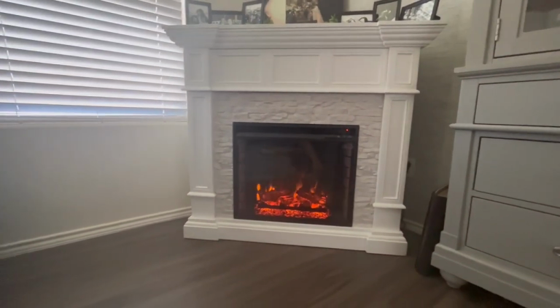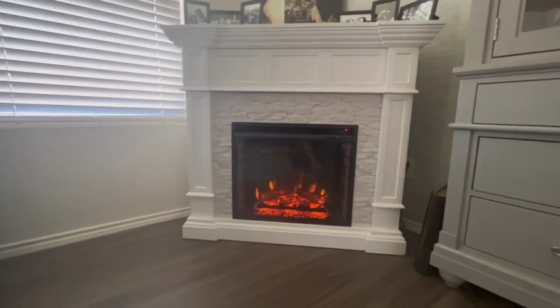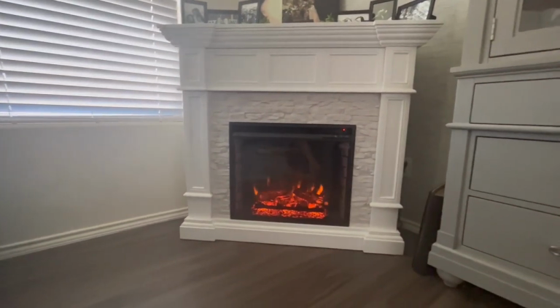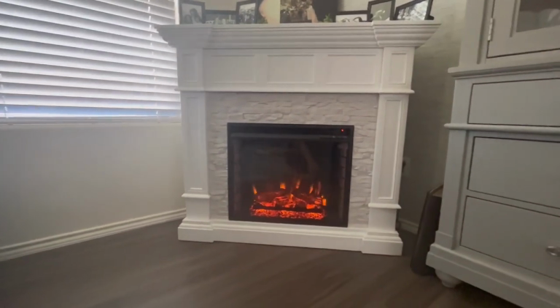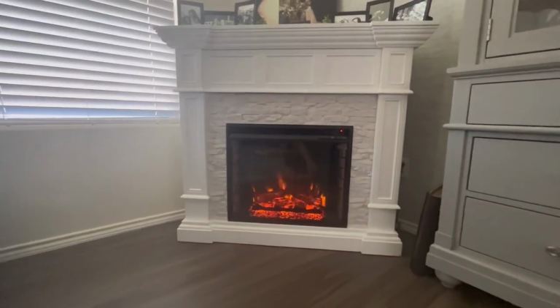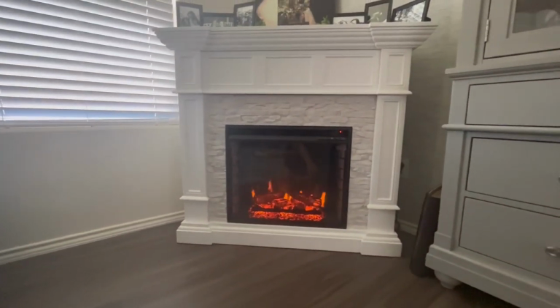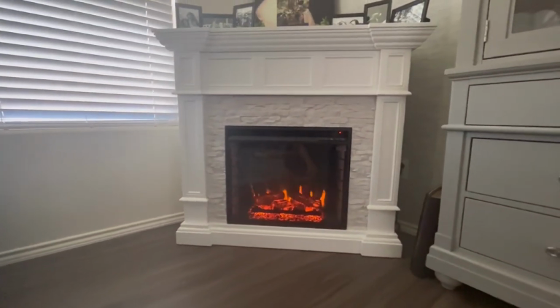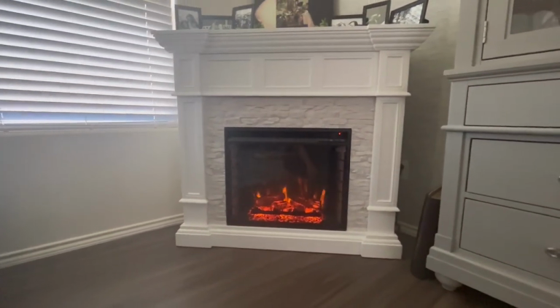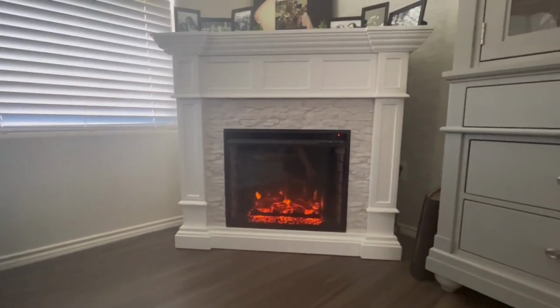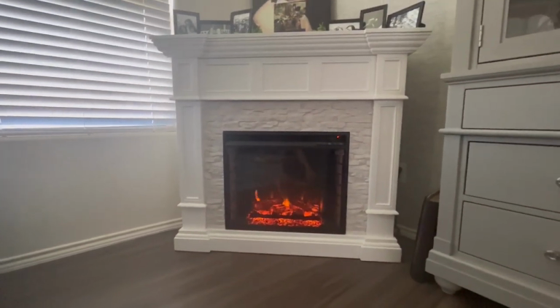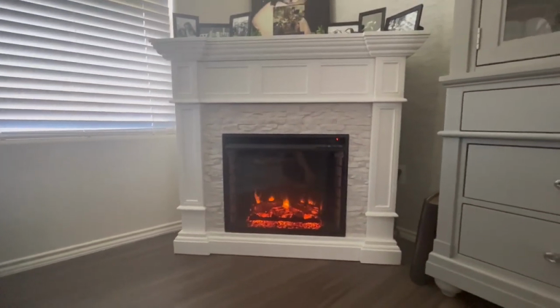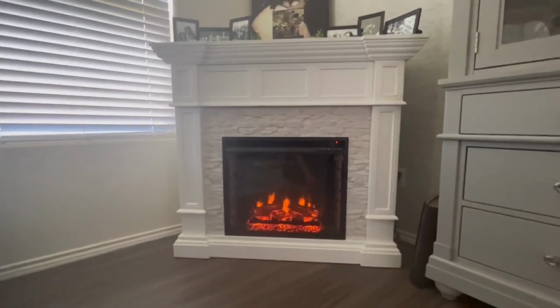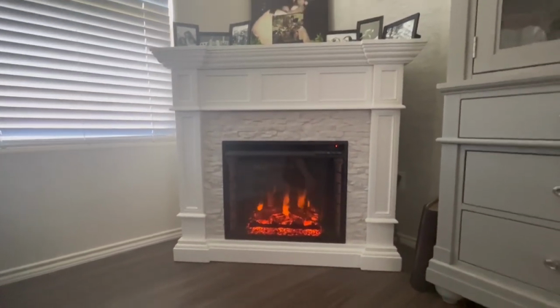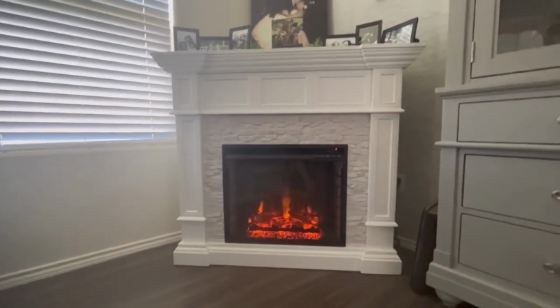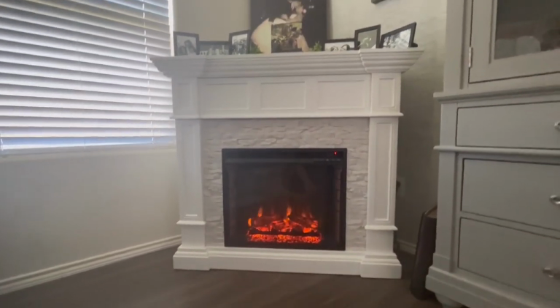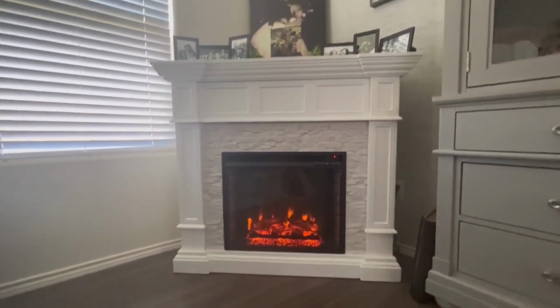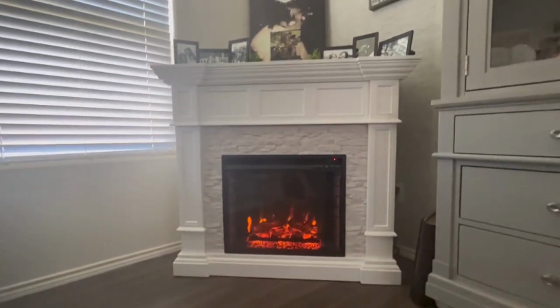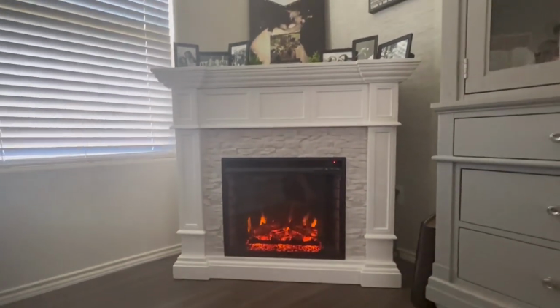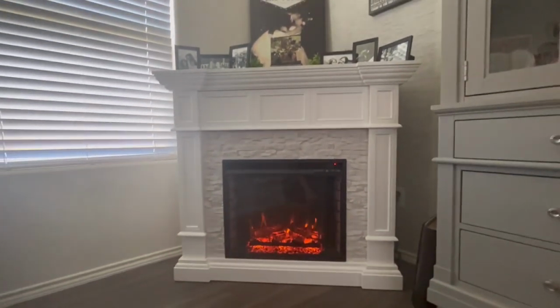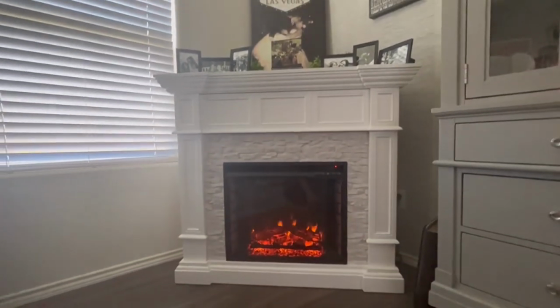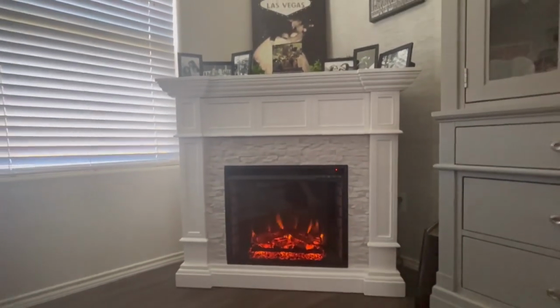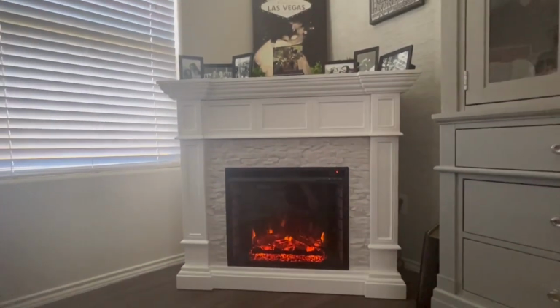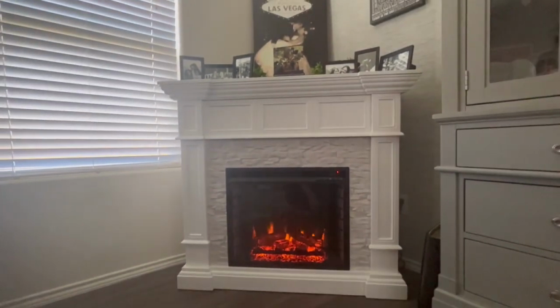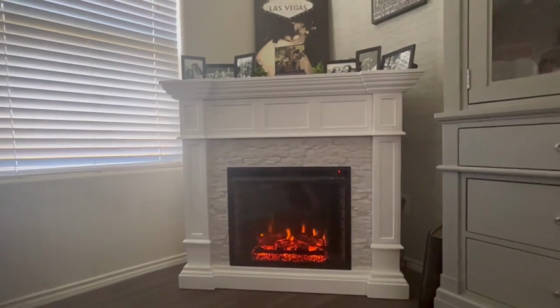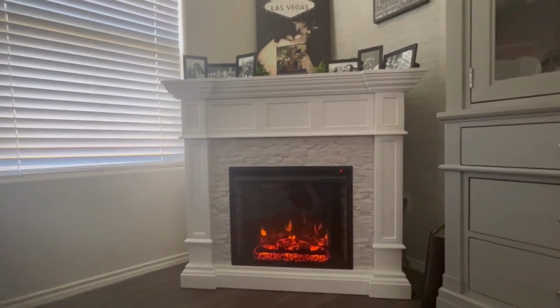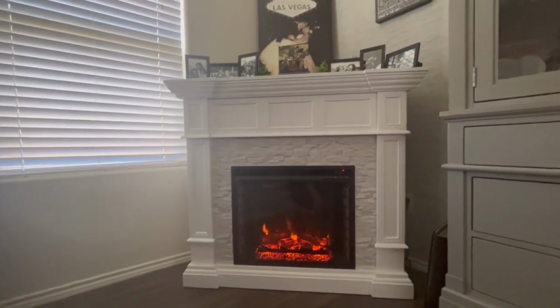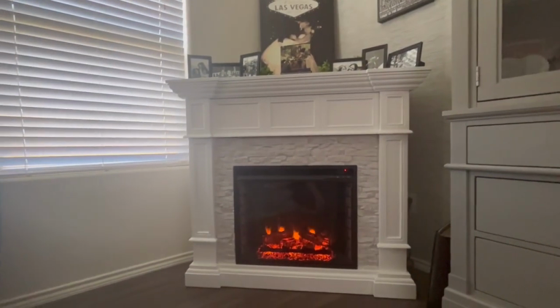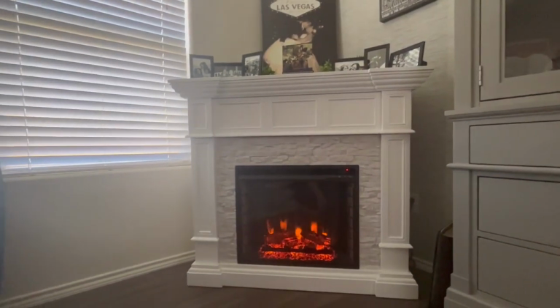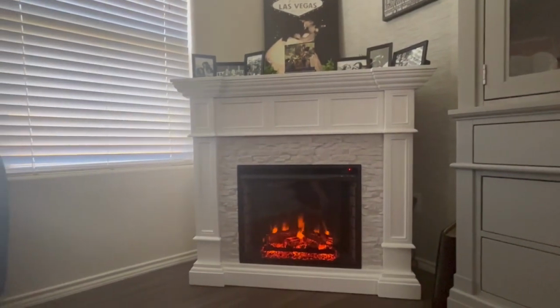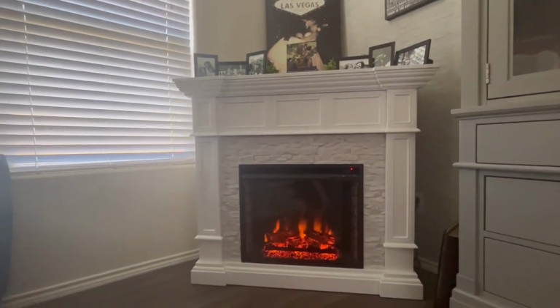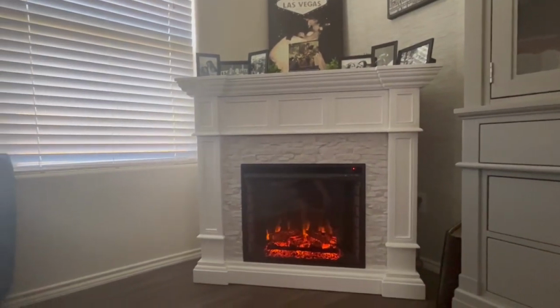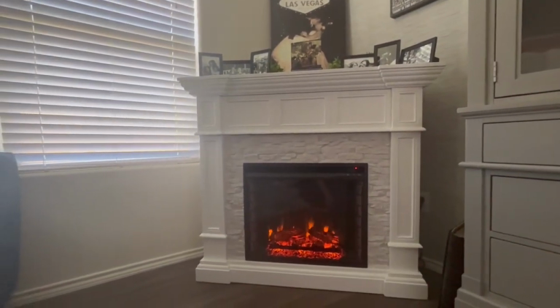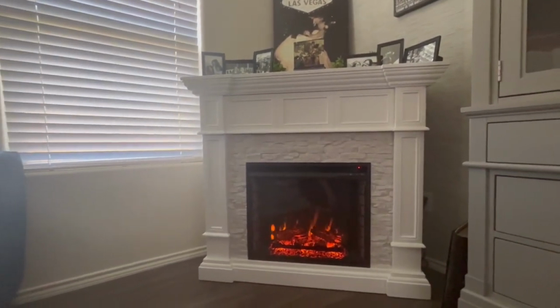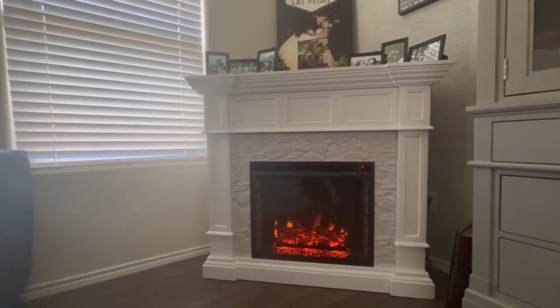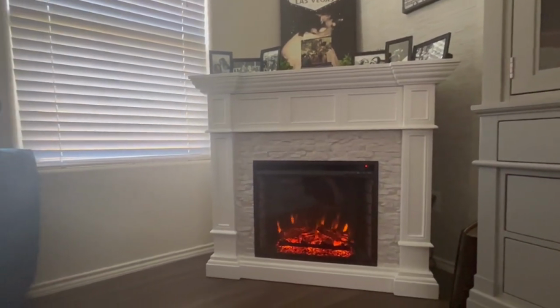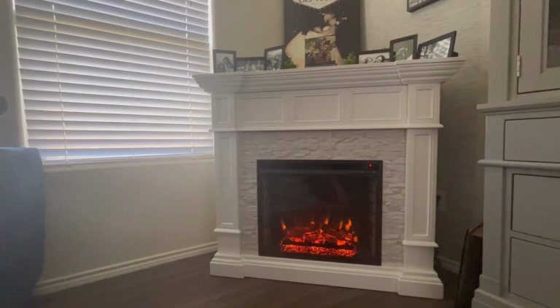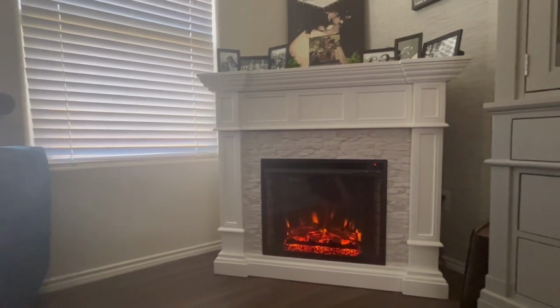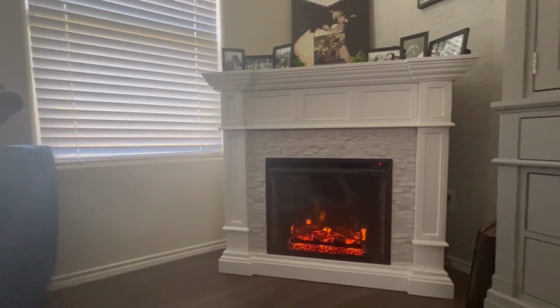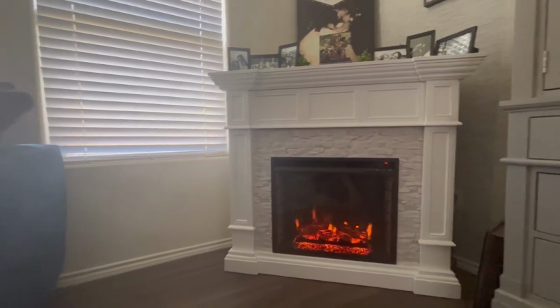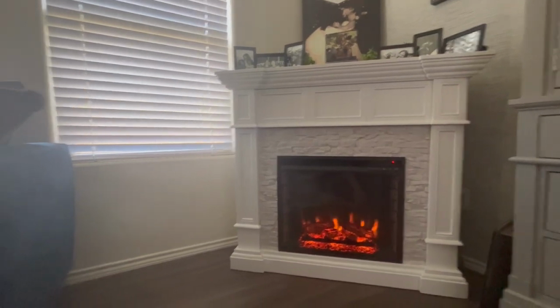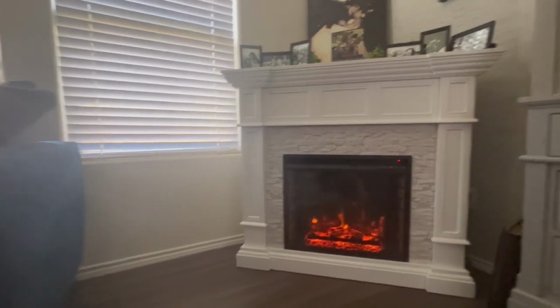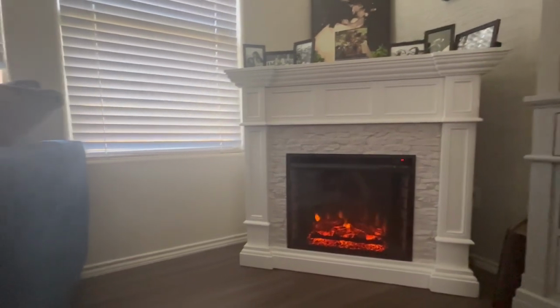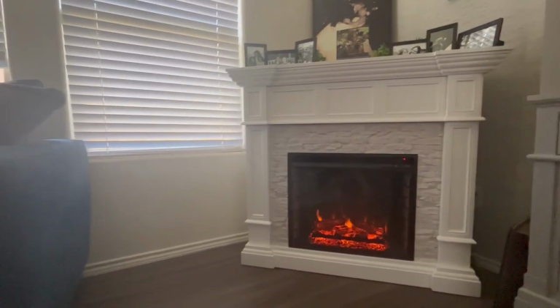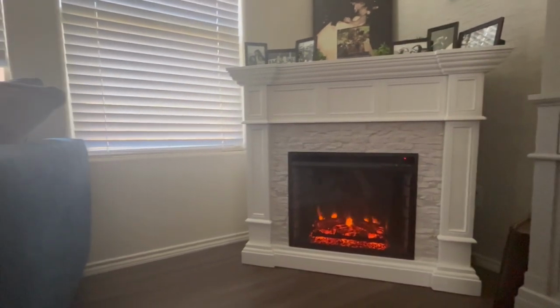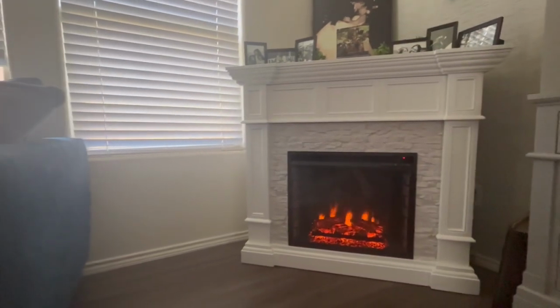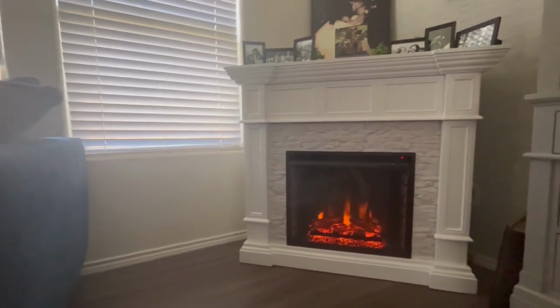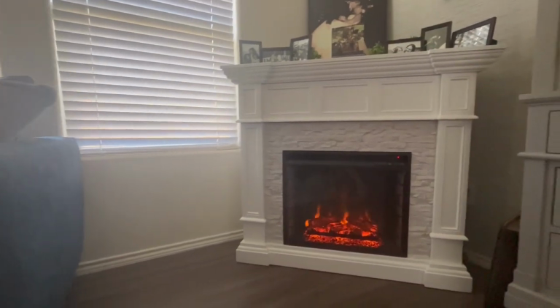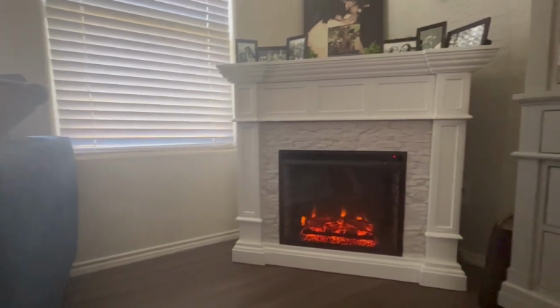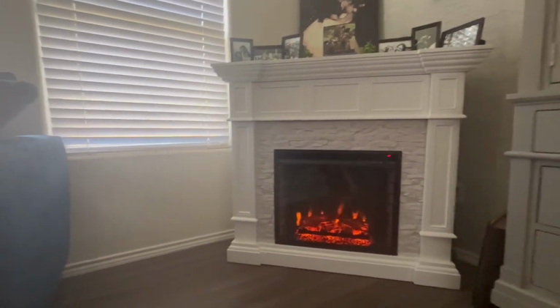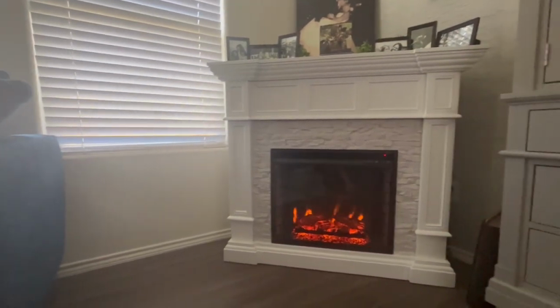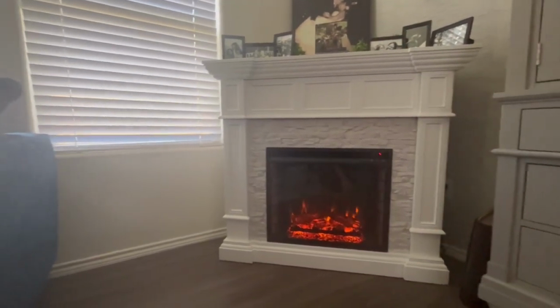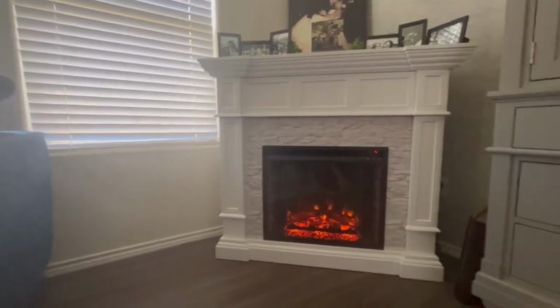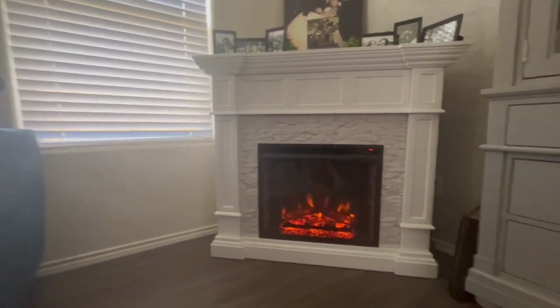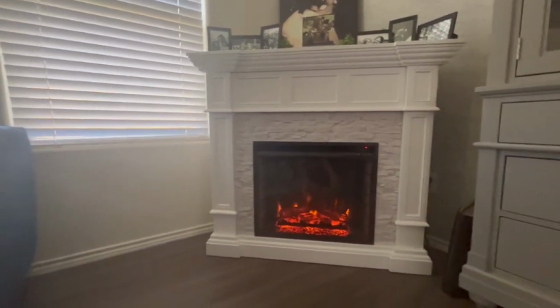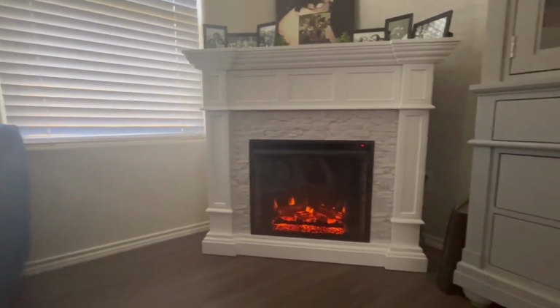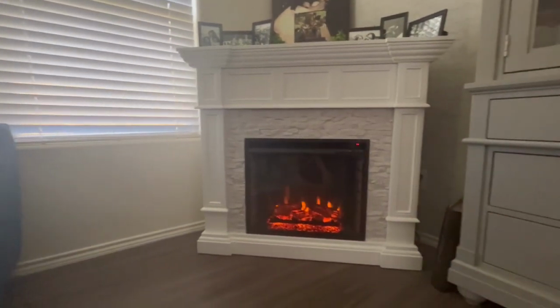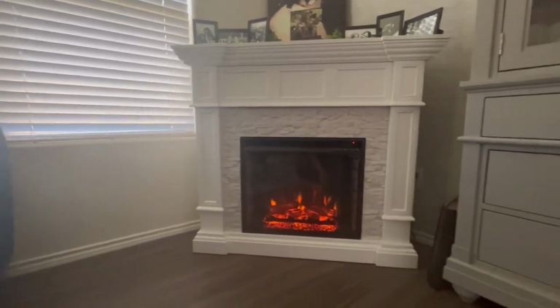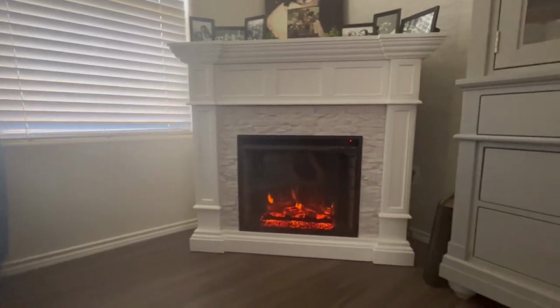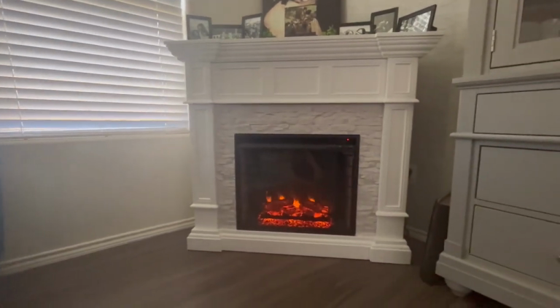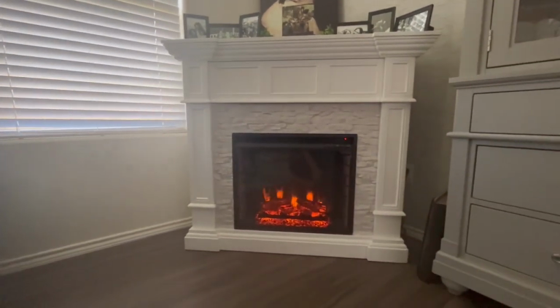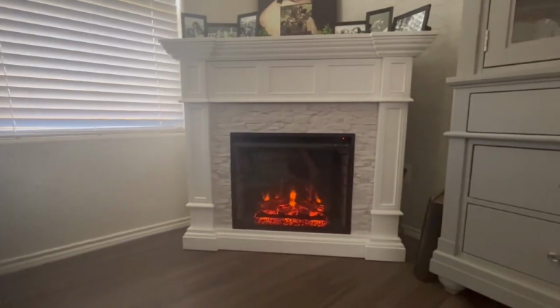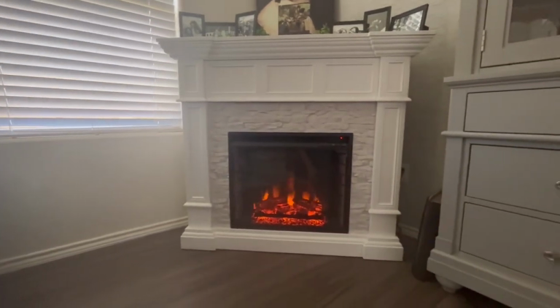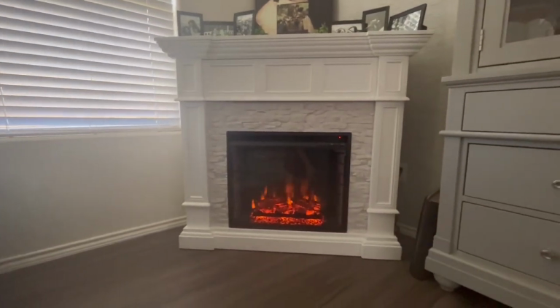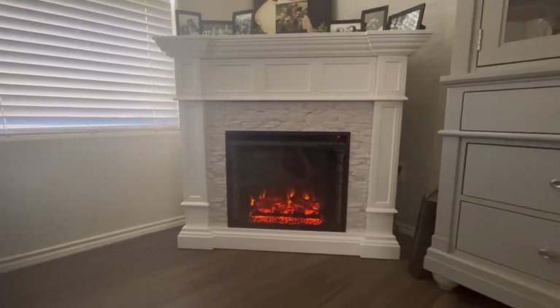It looks like it just belongs here, as you can see. It looks like it came with the house.